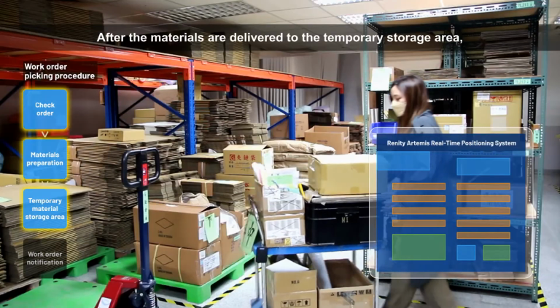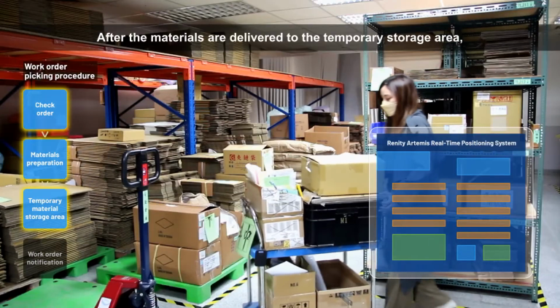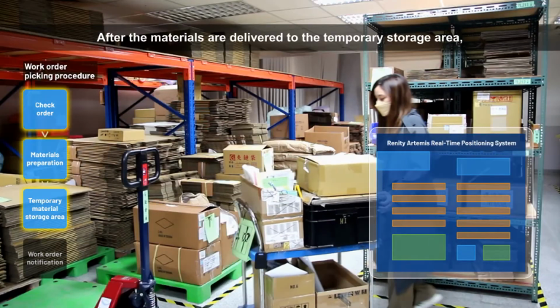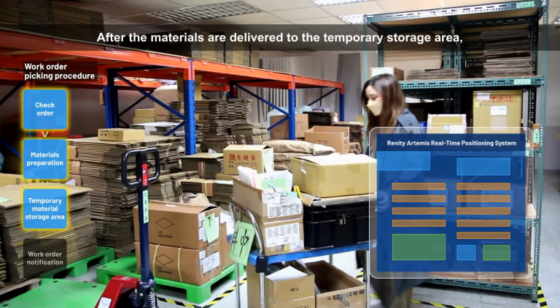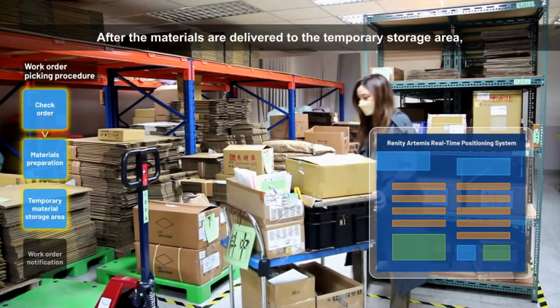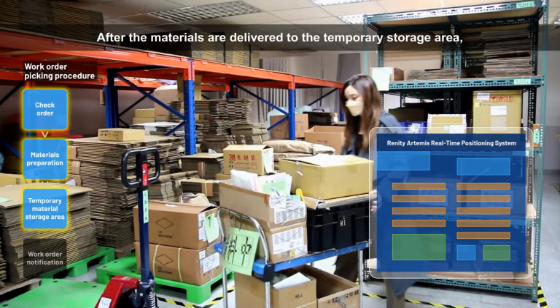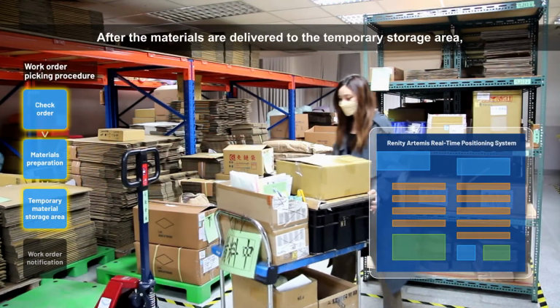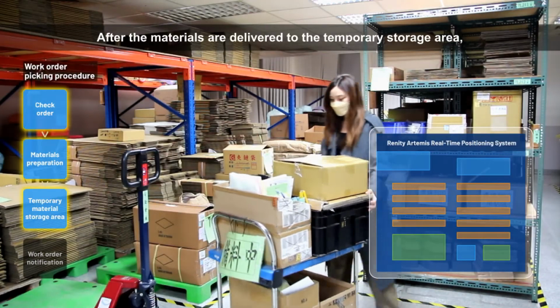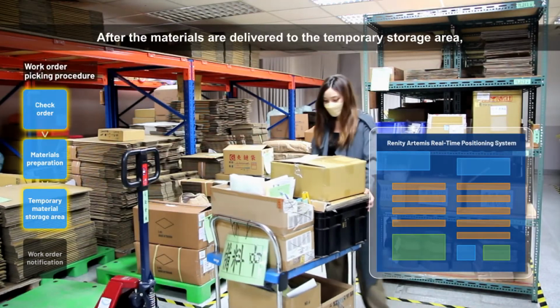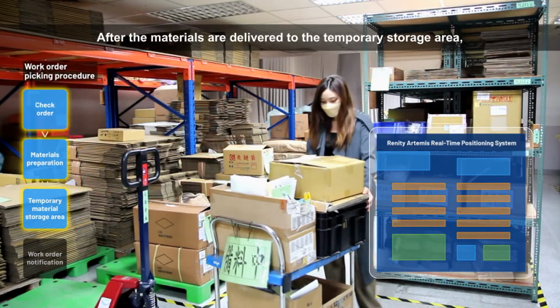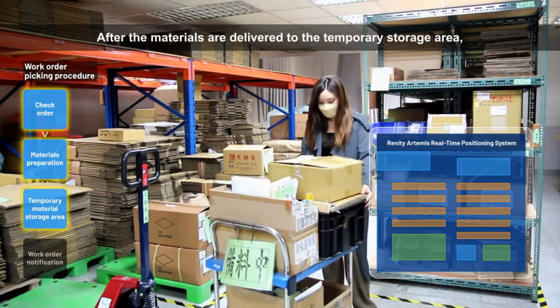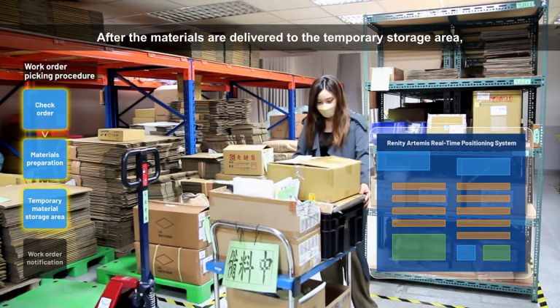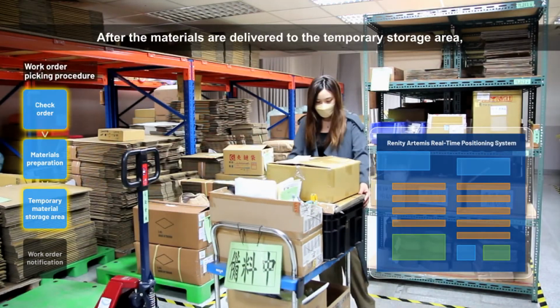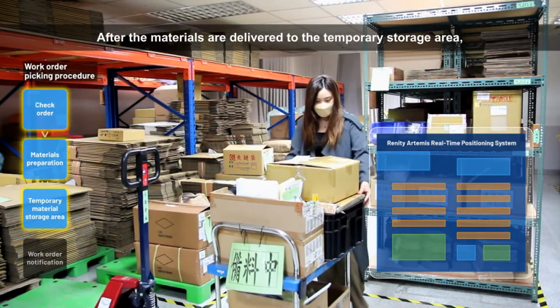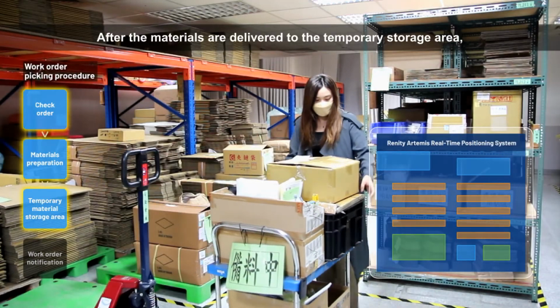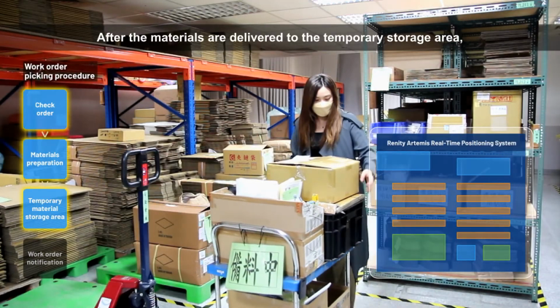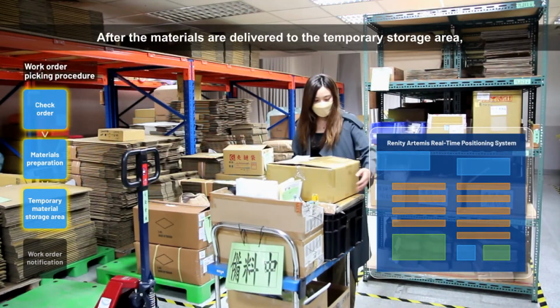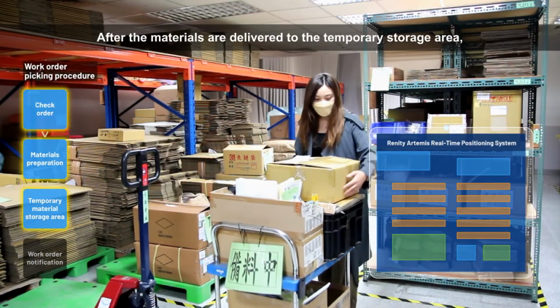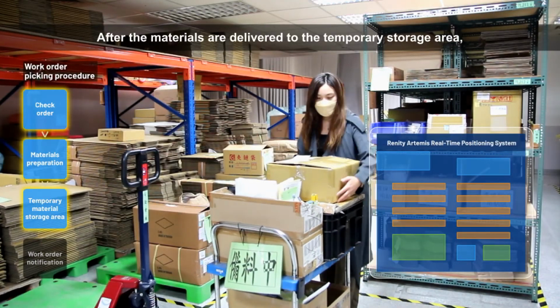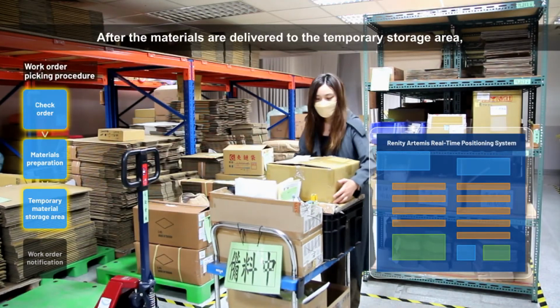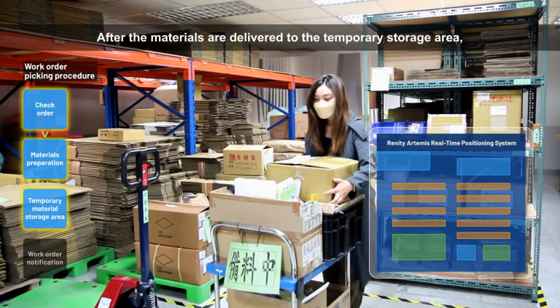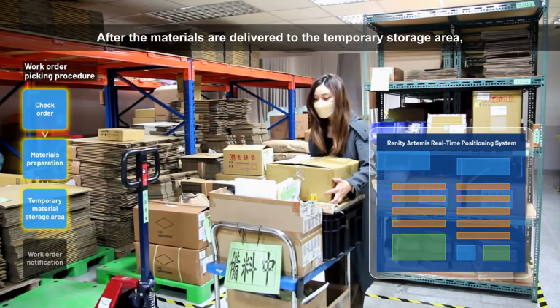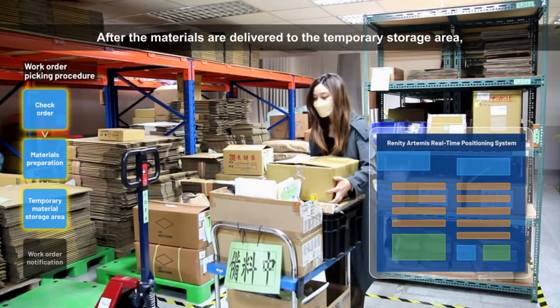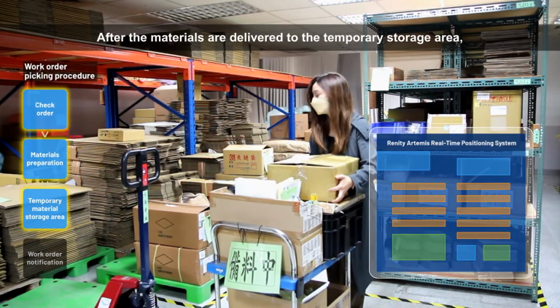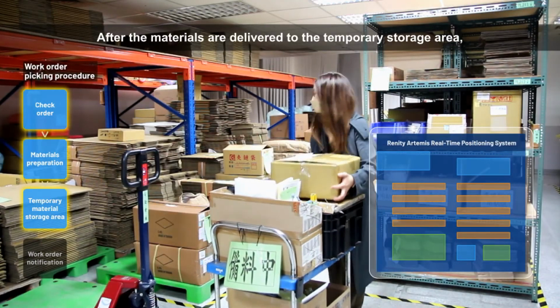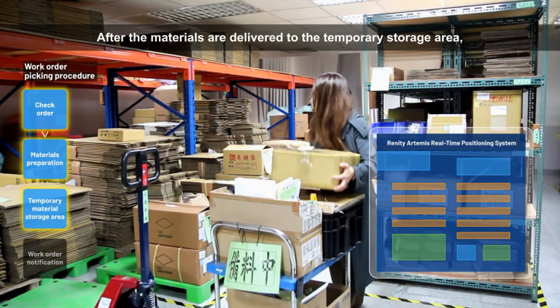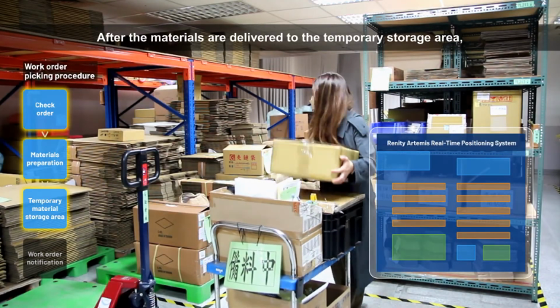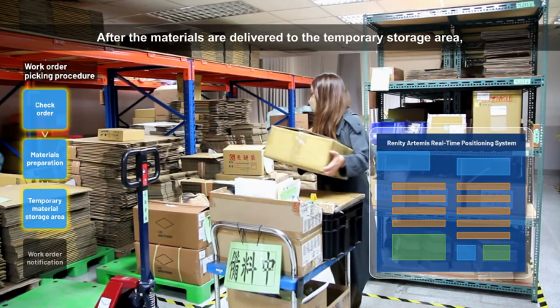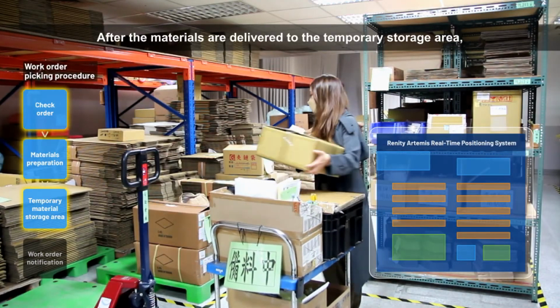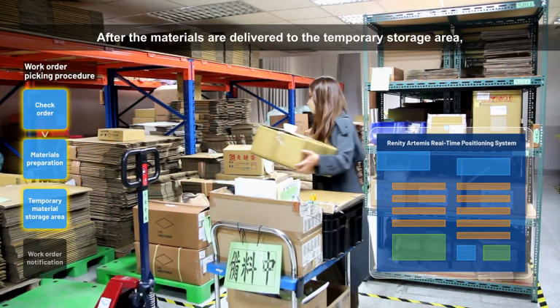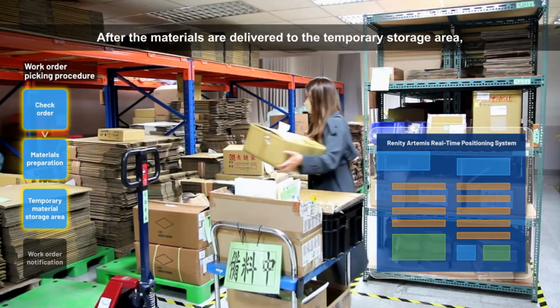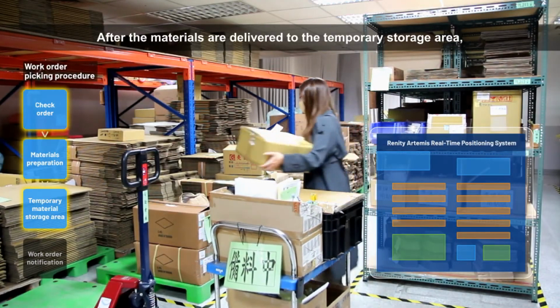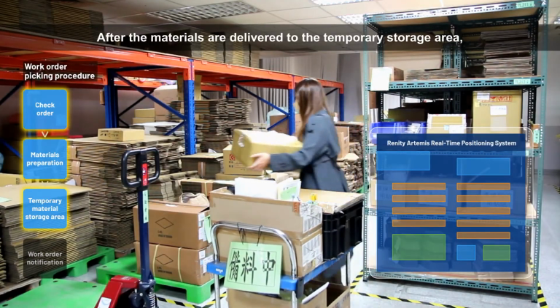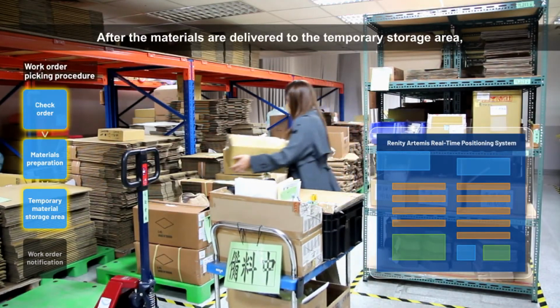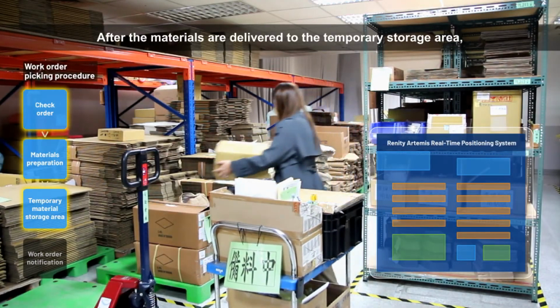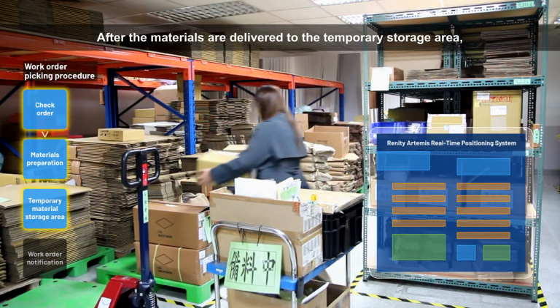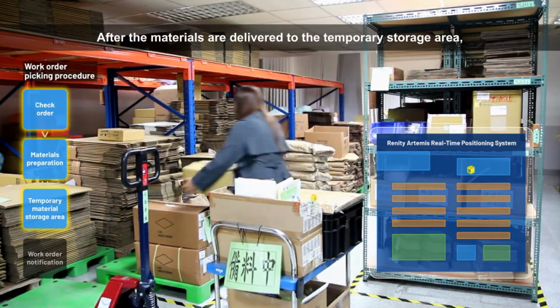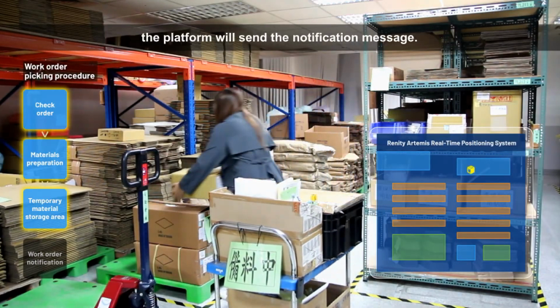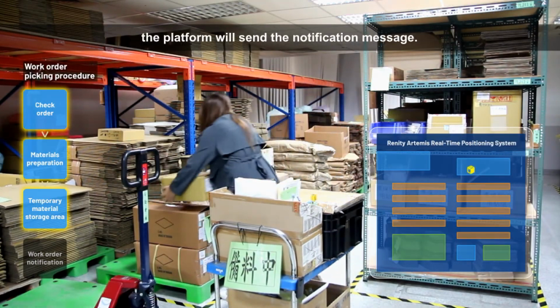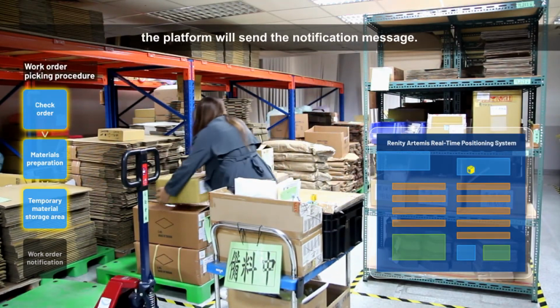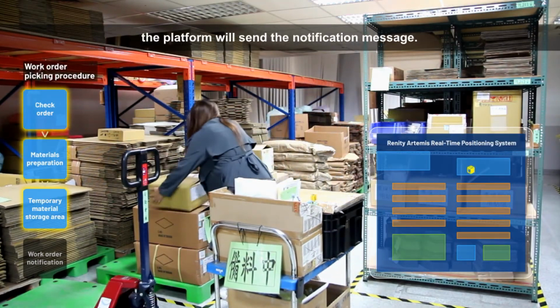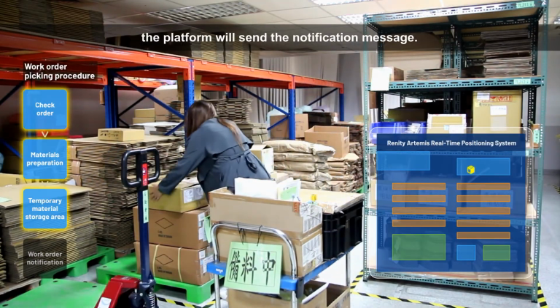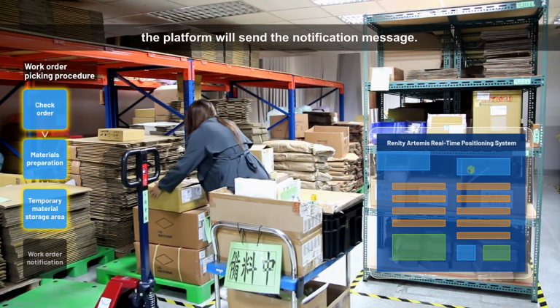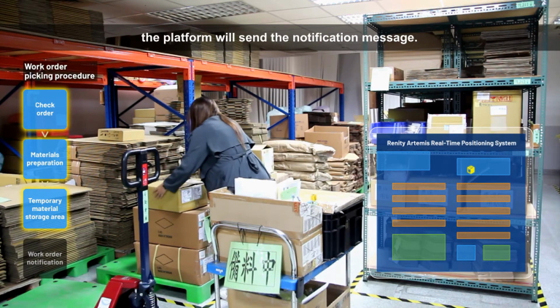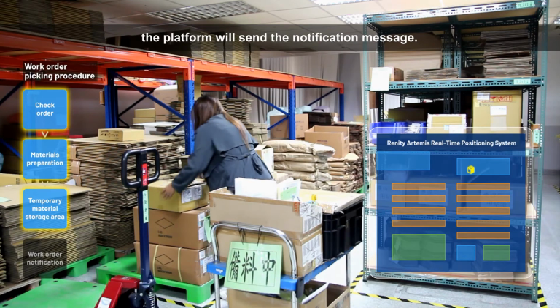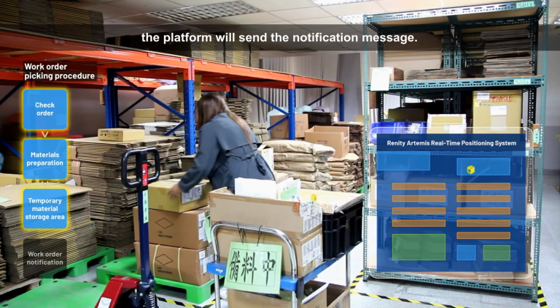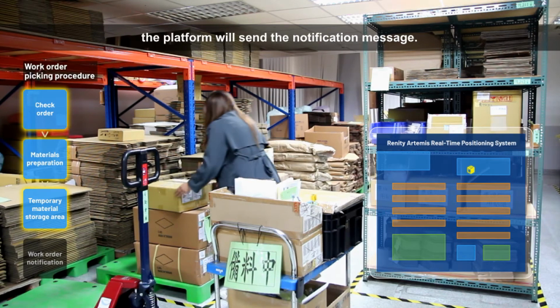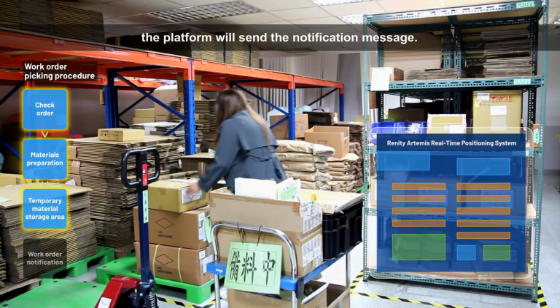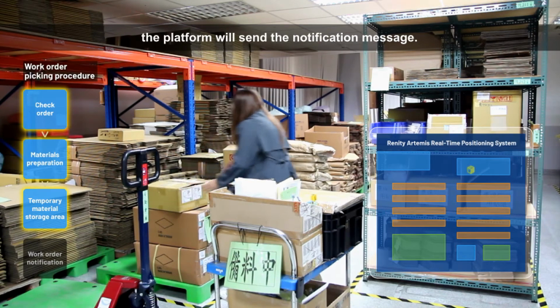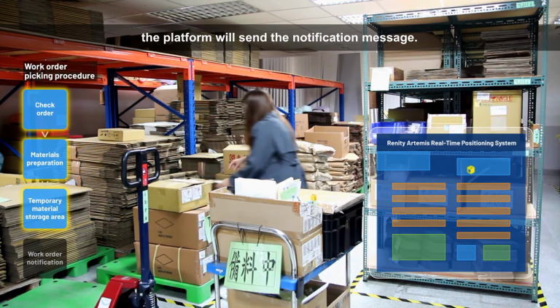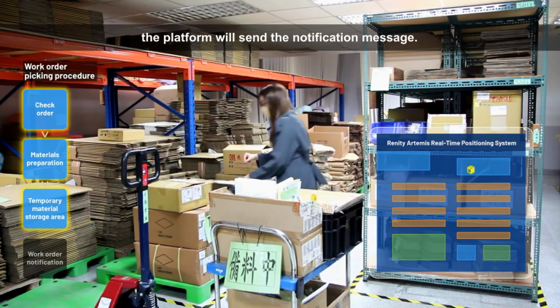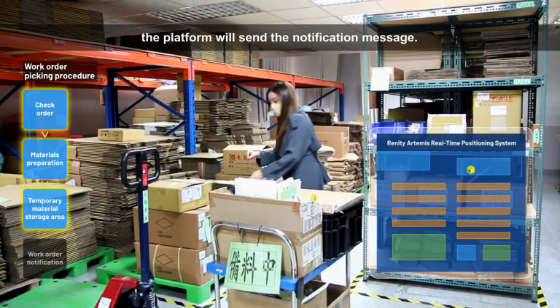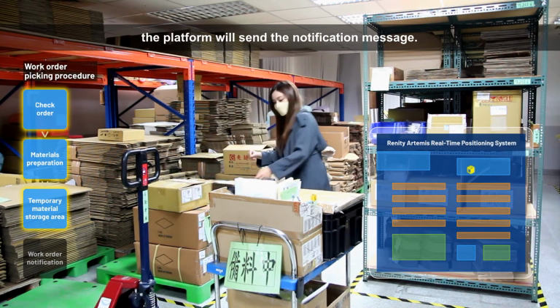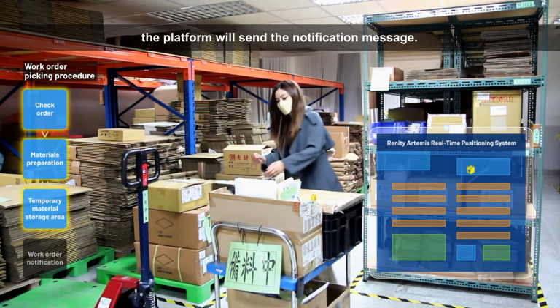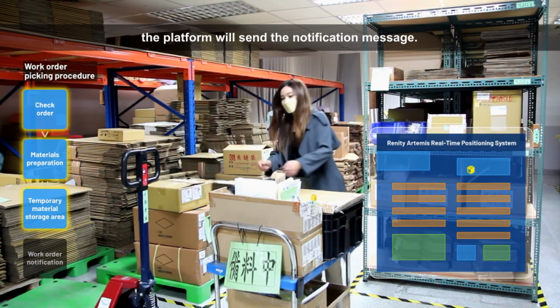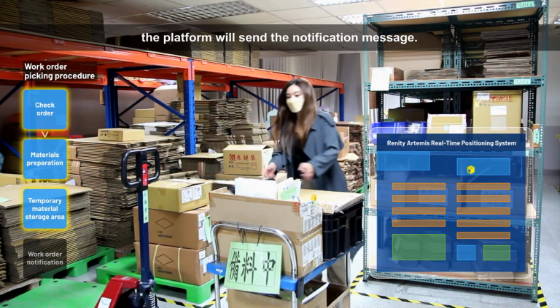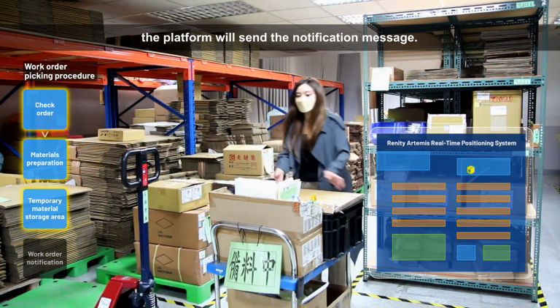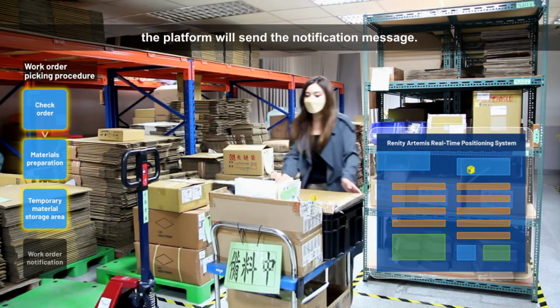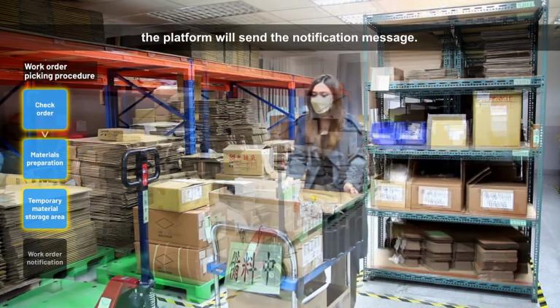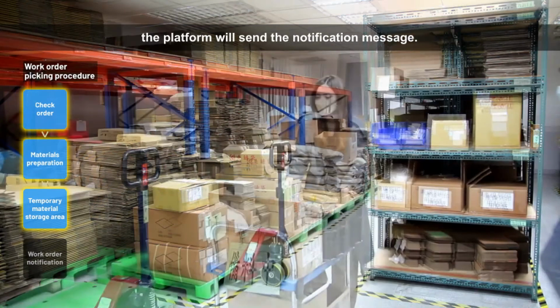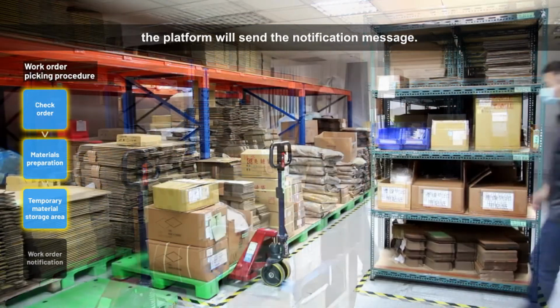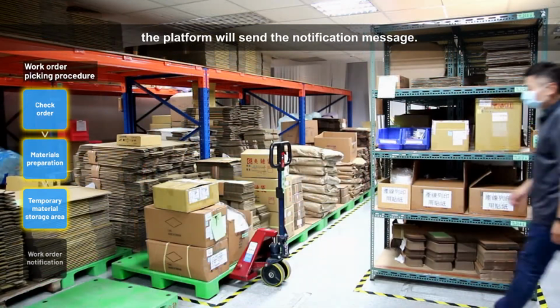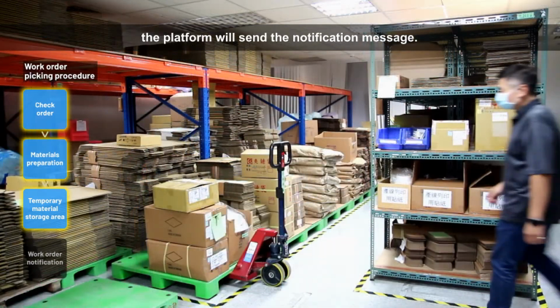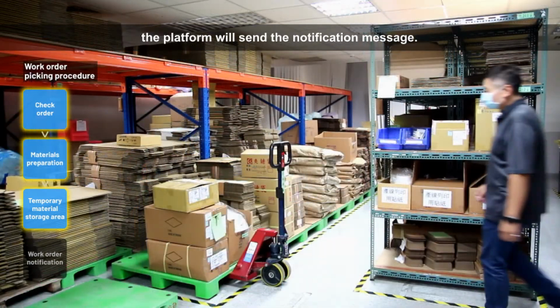After the materials are delivered to the temporary storage area, the platform will send a notification message.